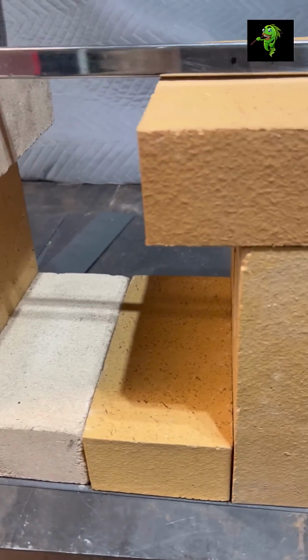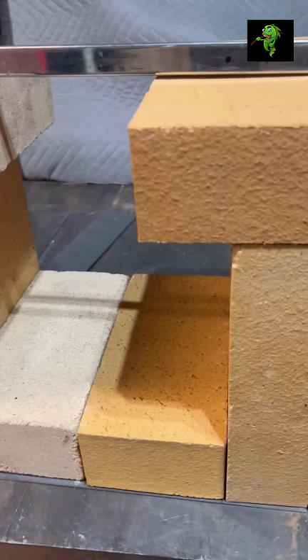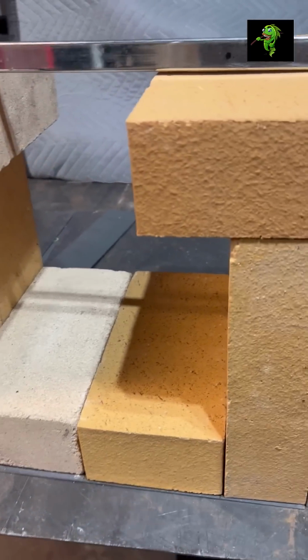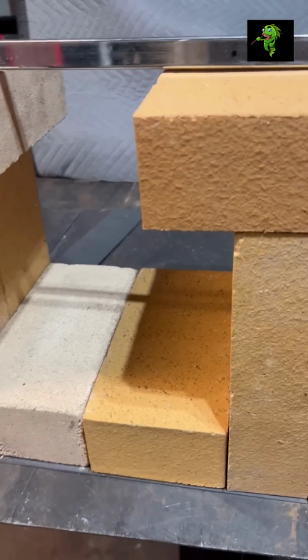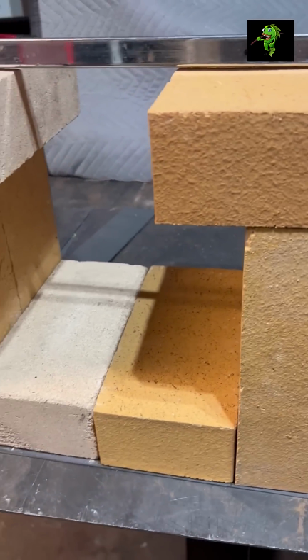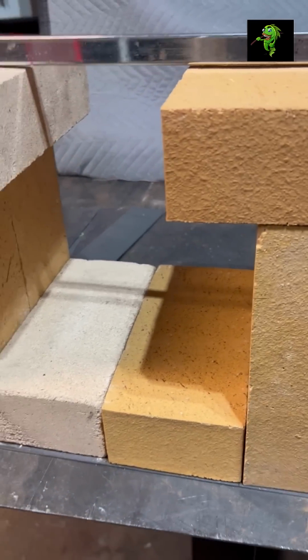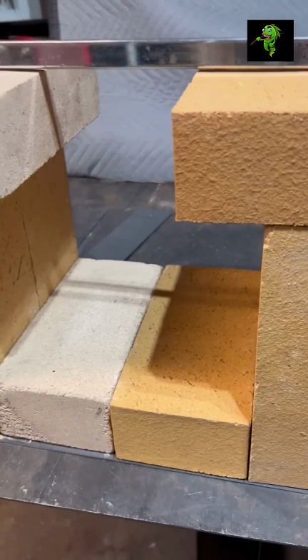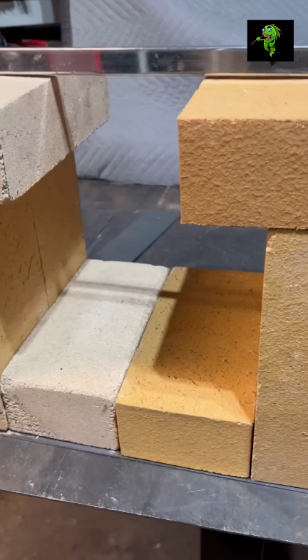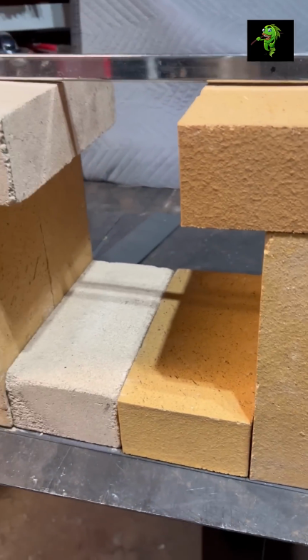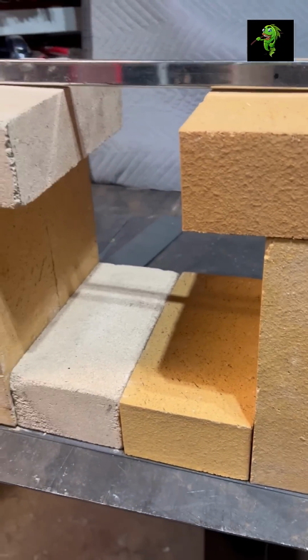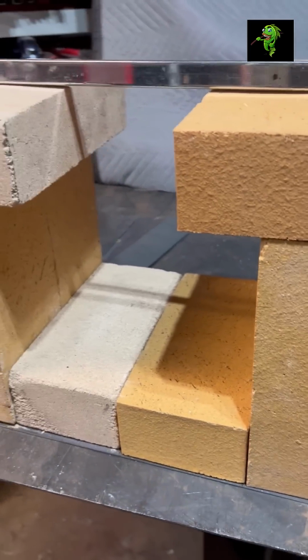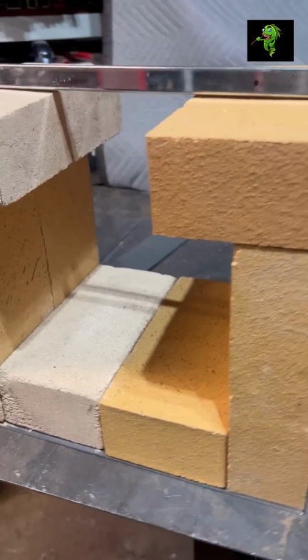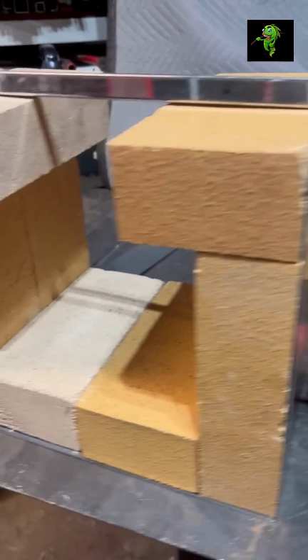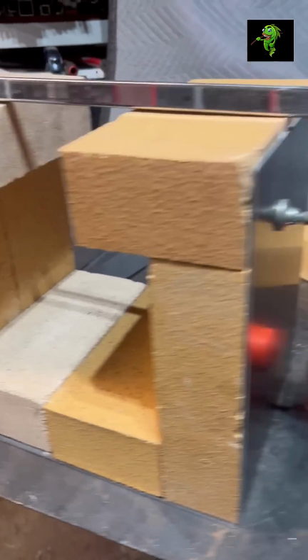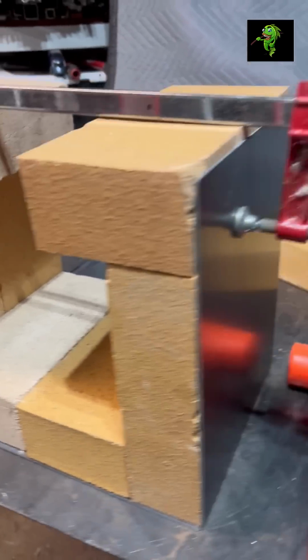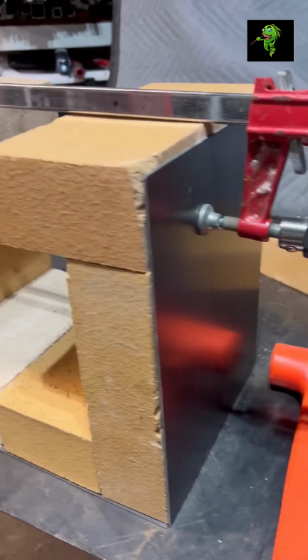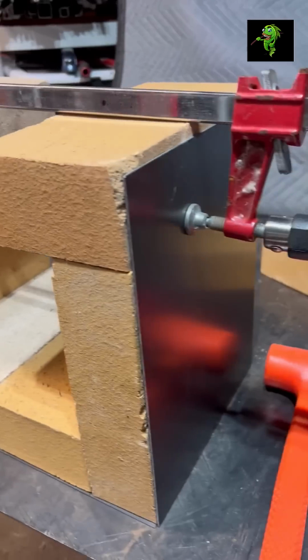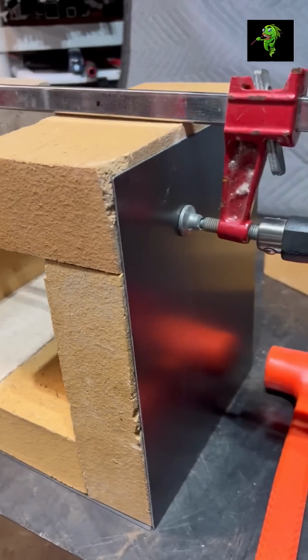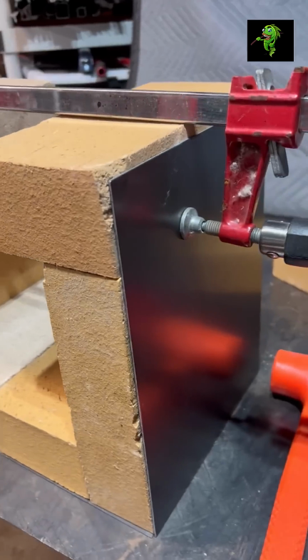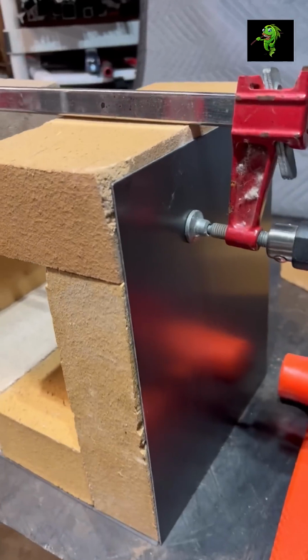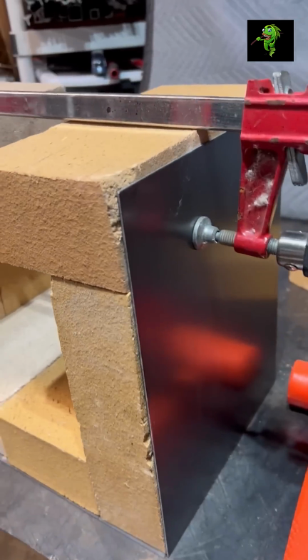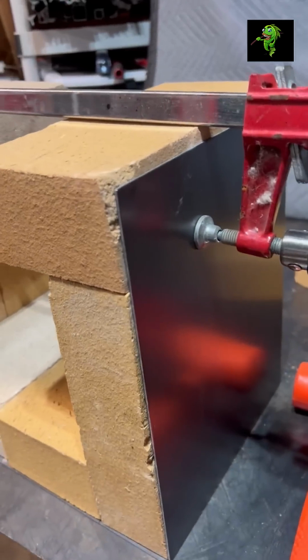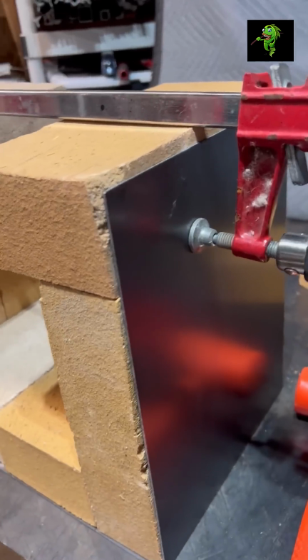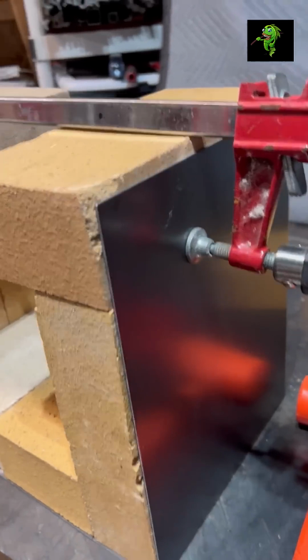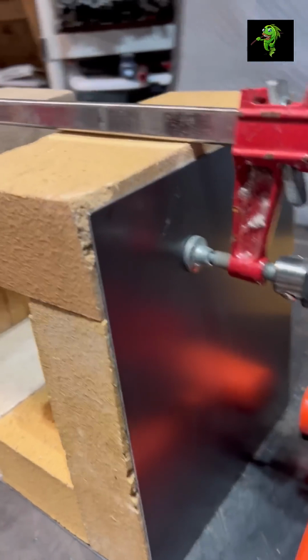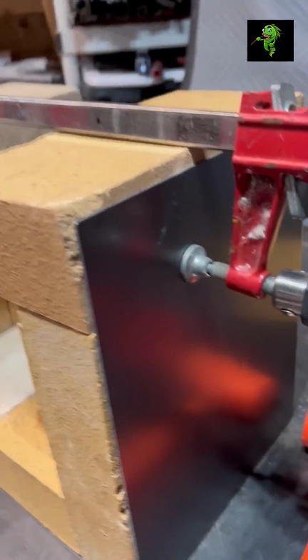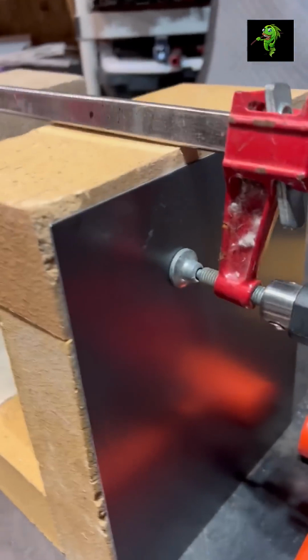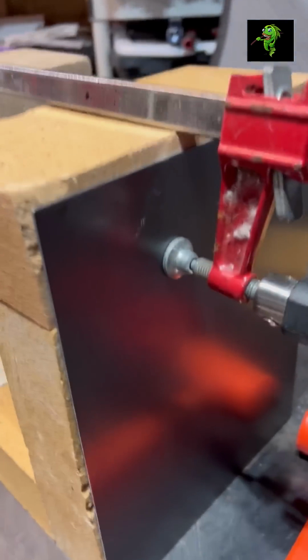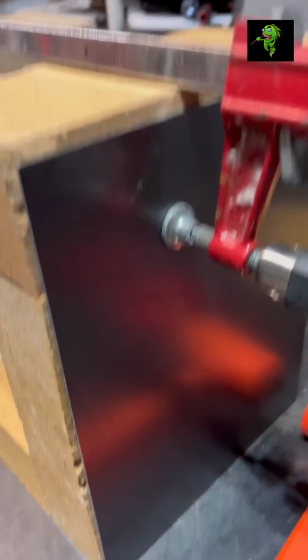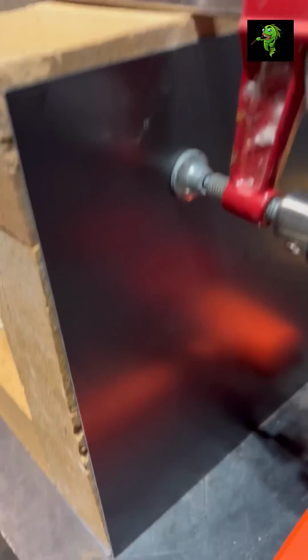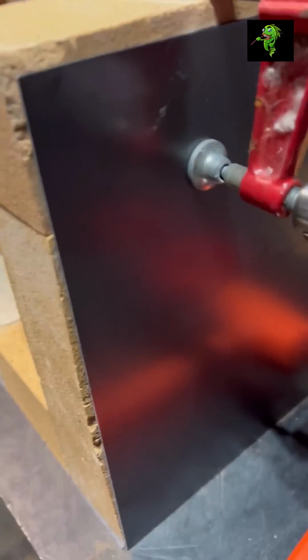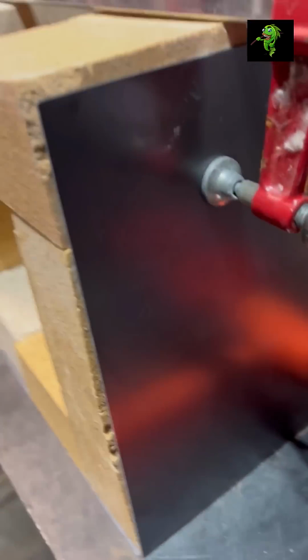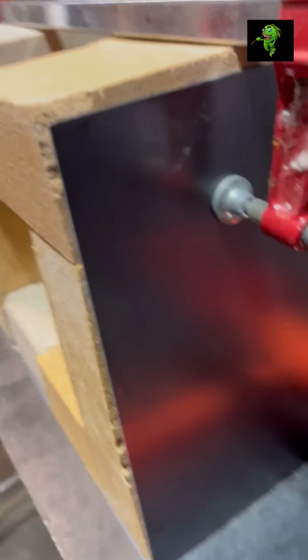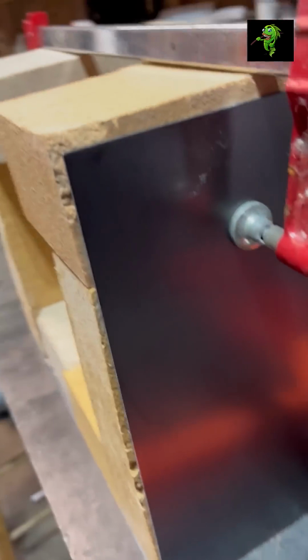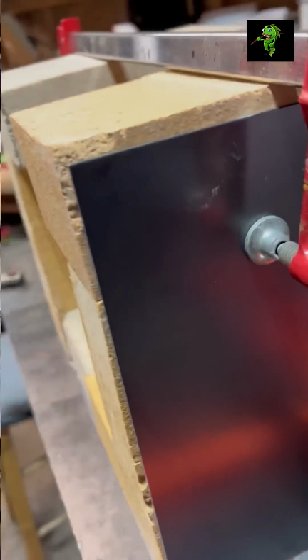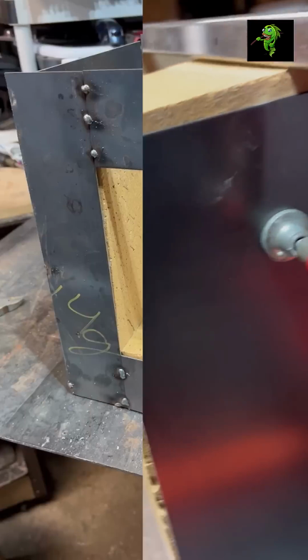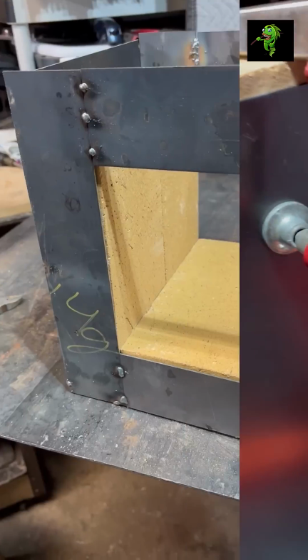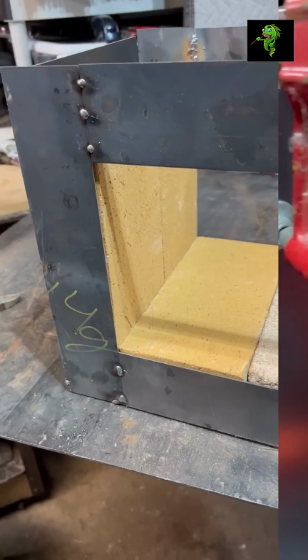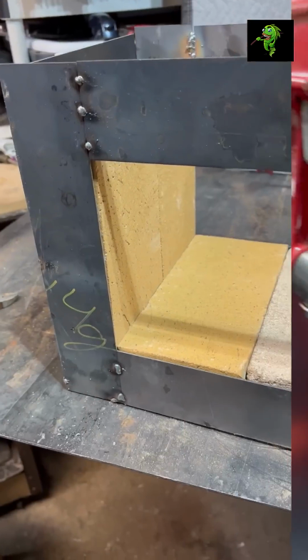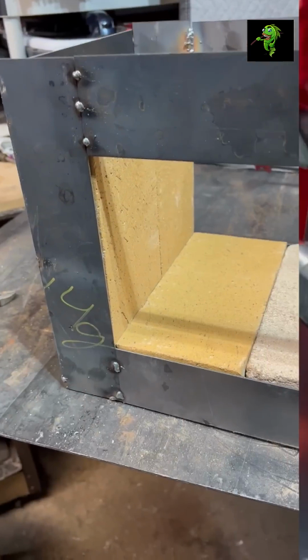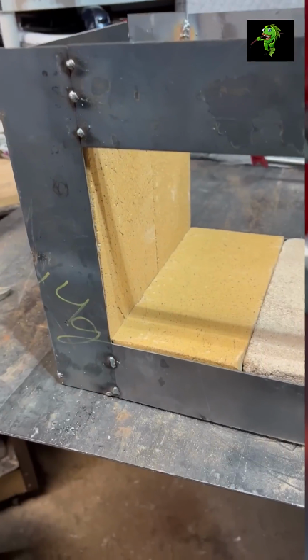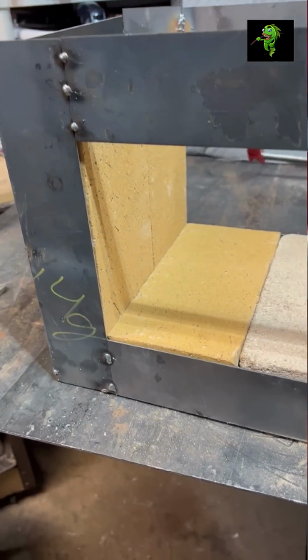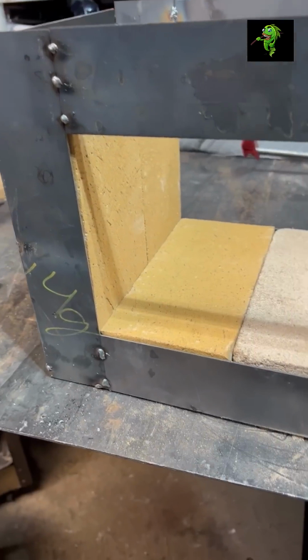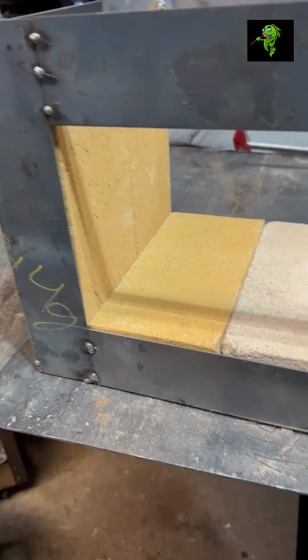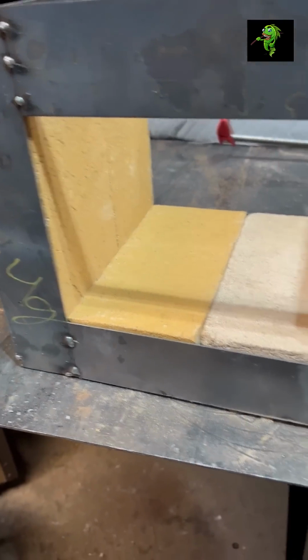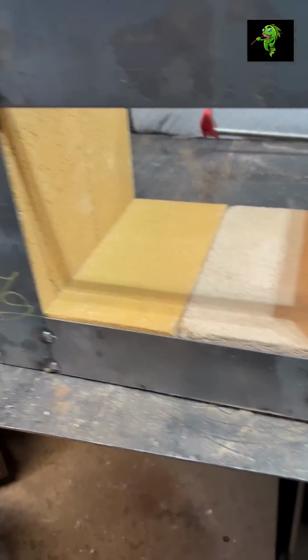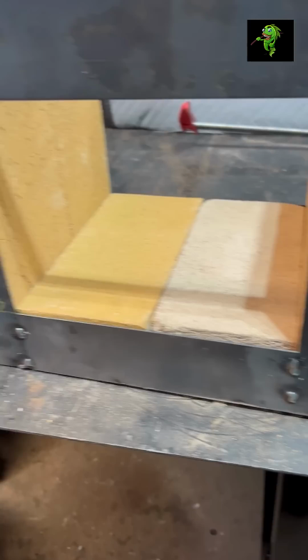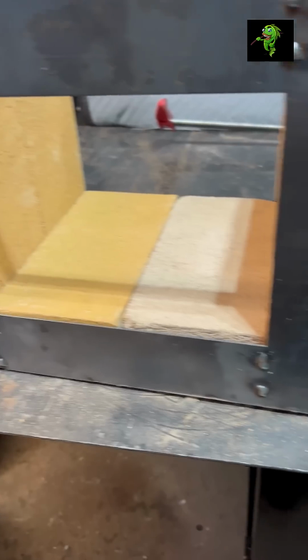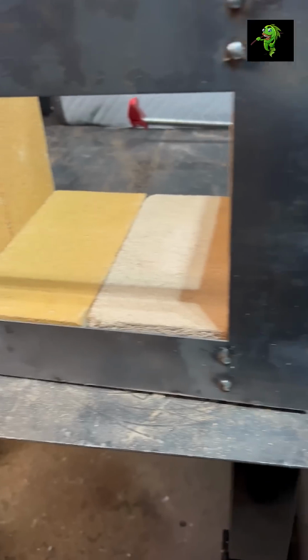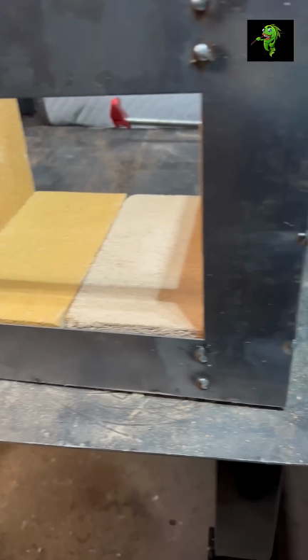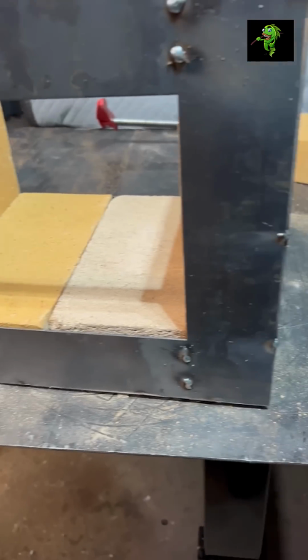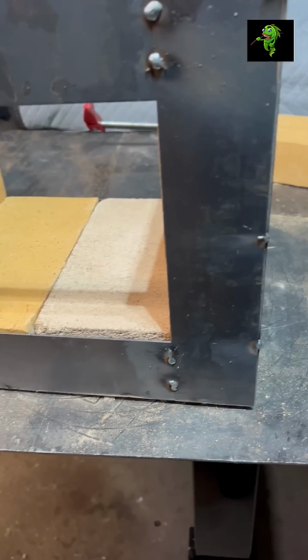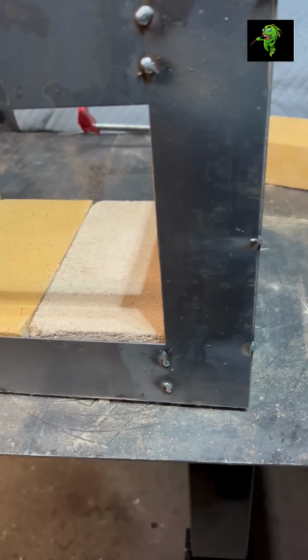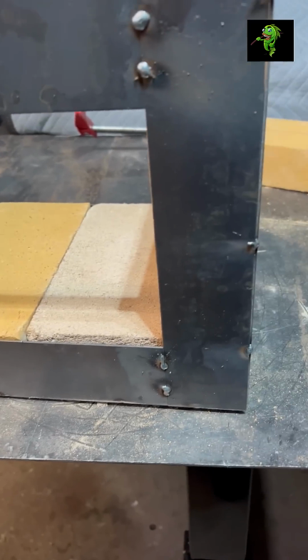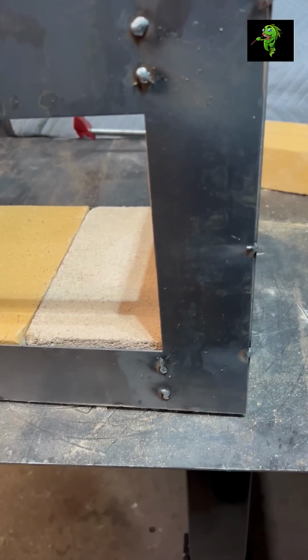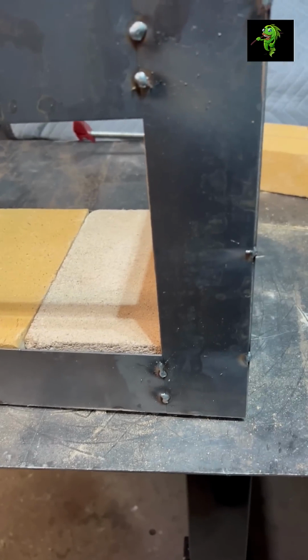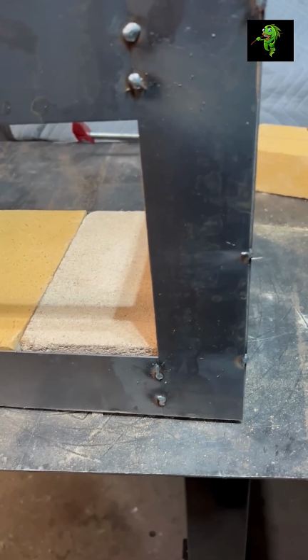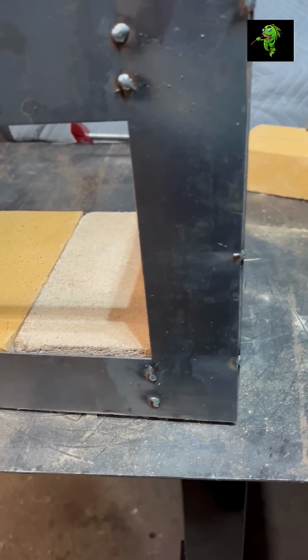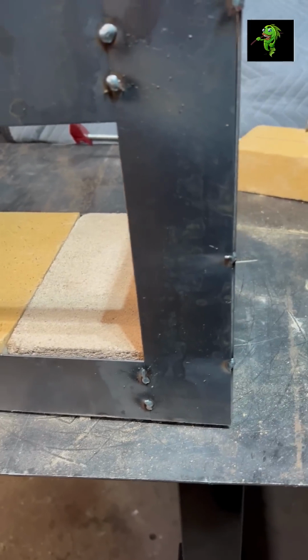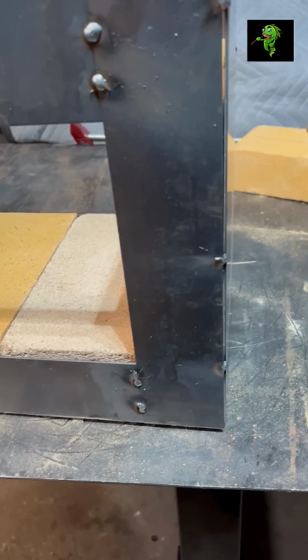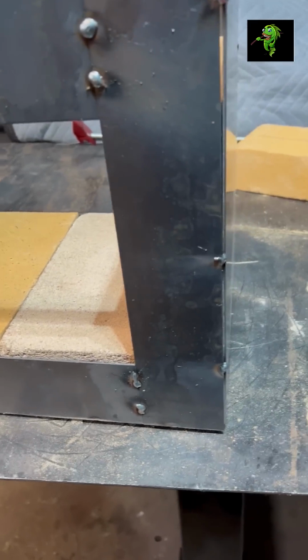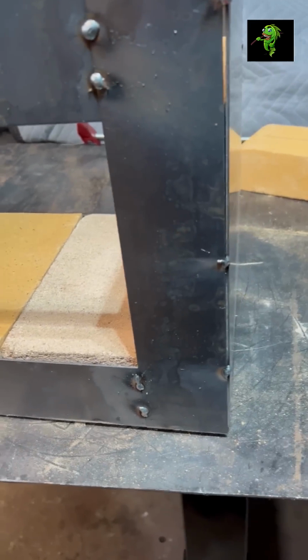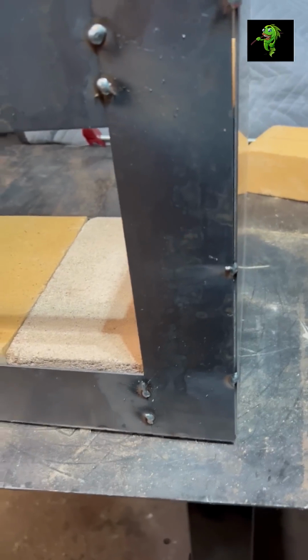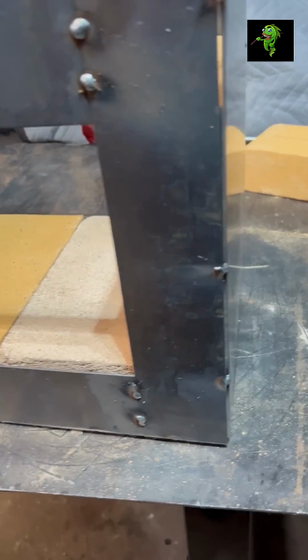Stack the brick and clamp it across the width. Check for square. Stack your side and bottom plates on the front and back.